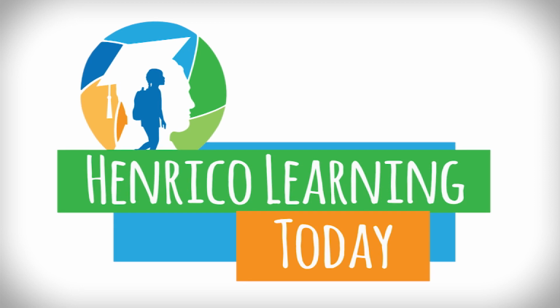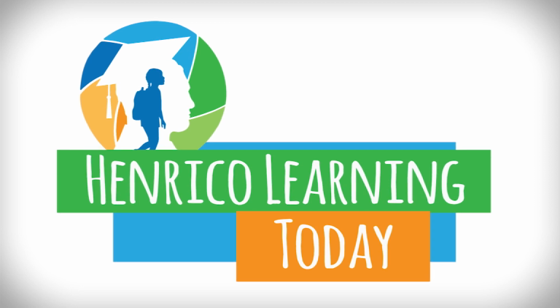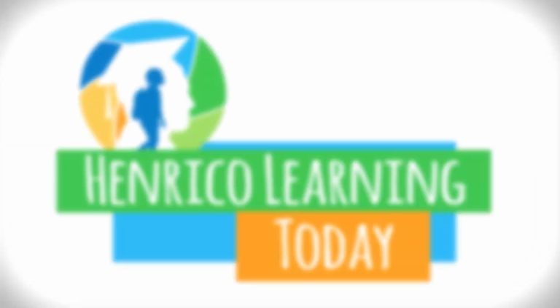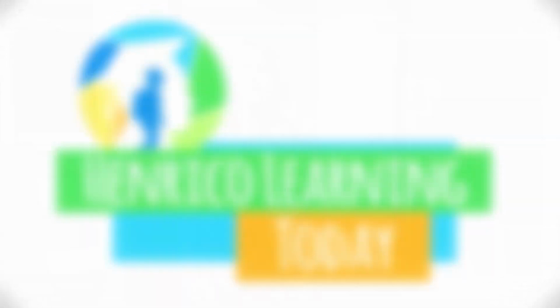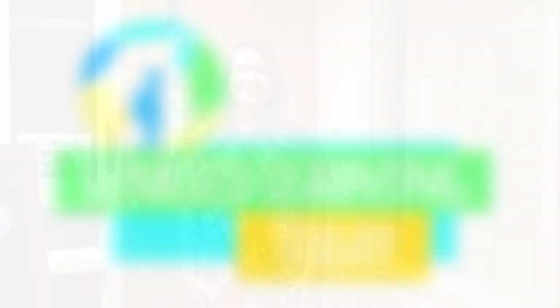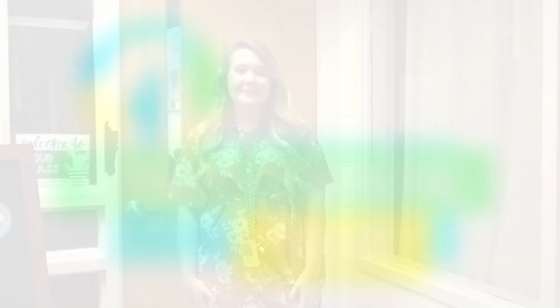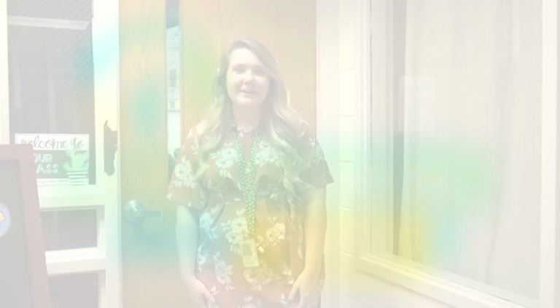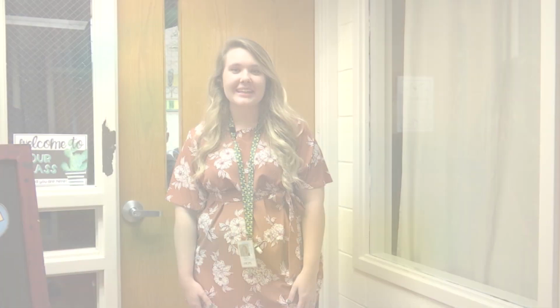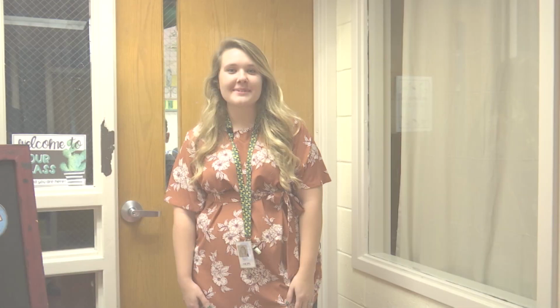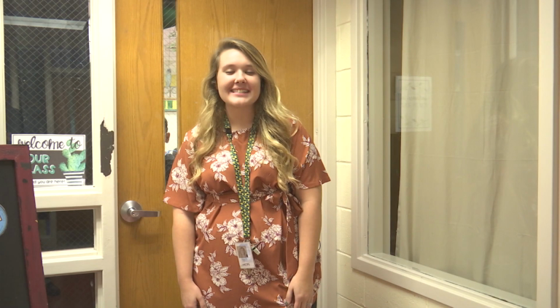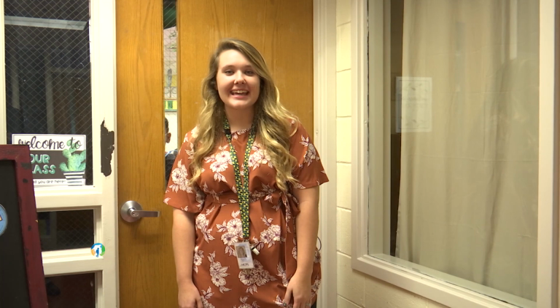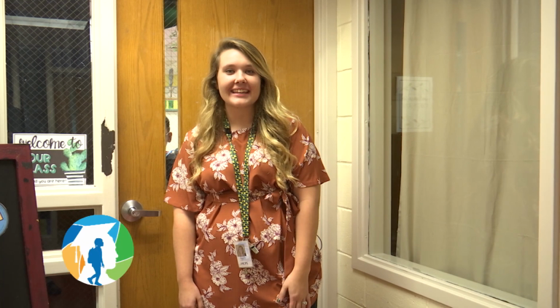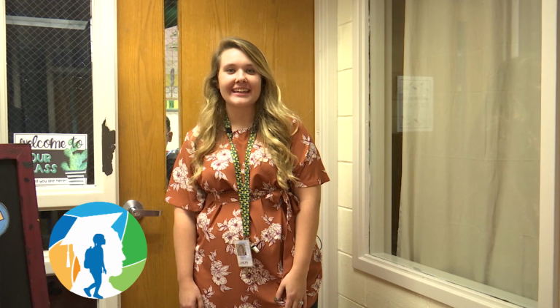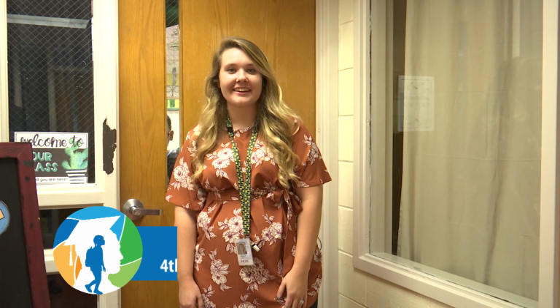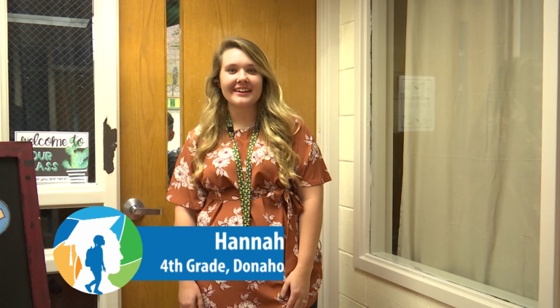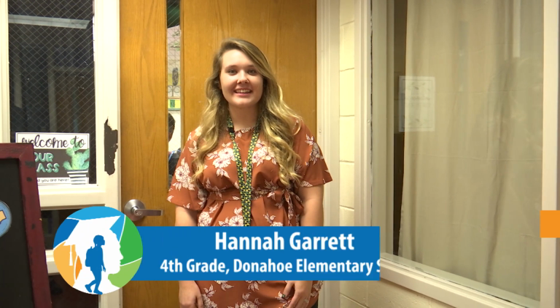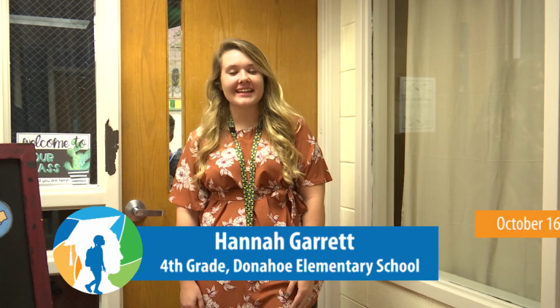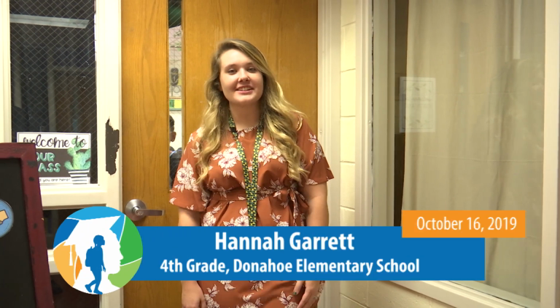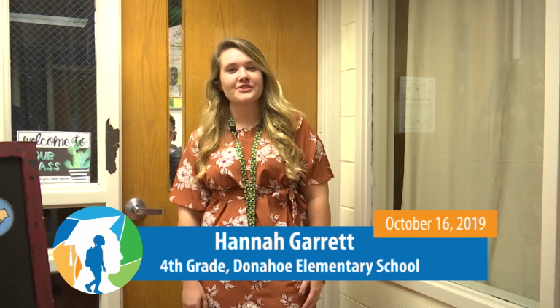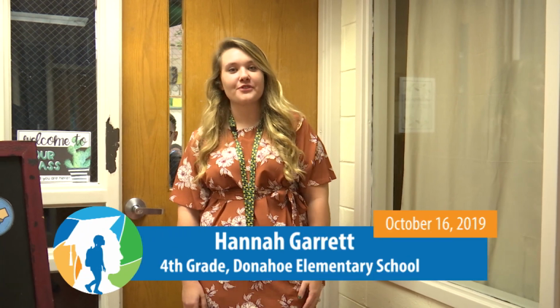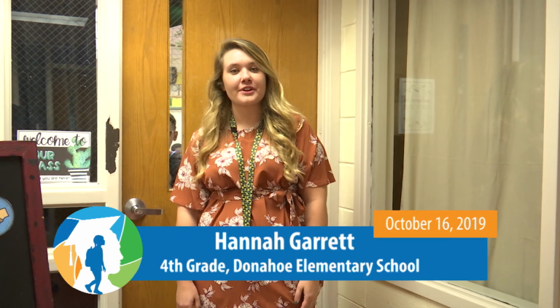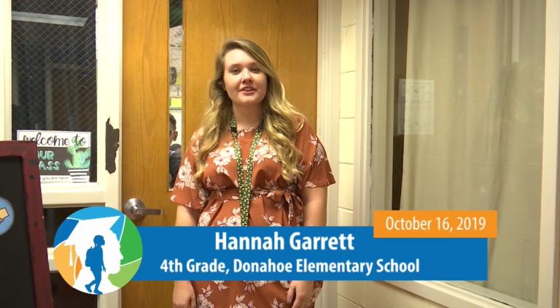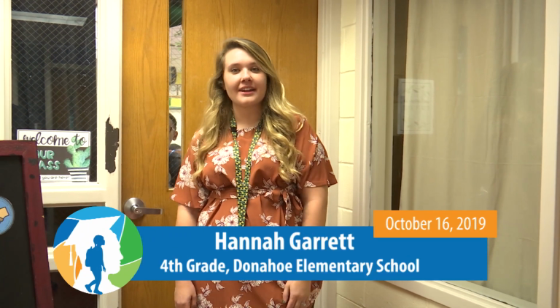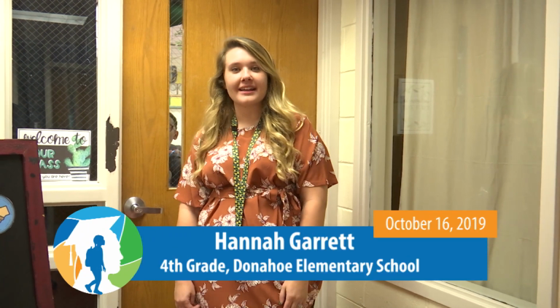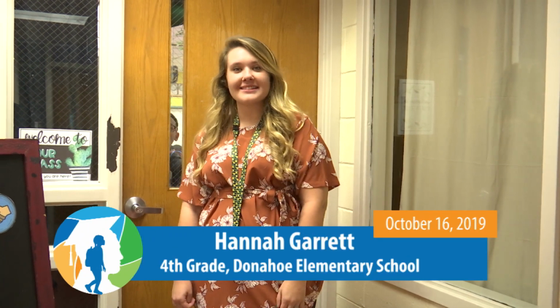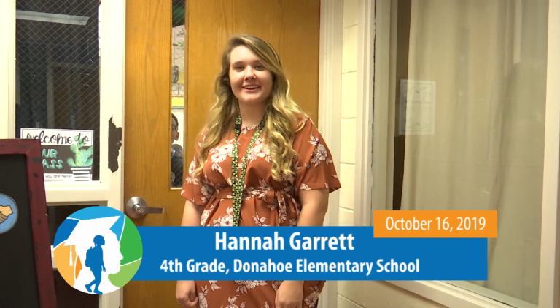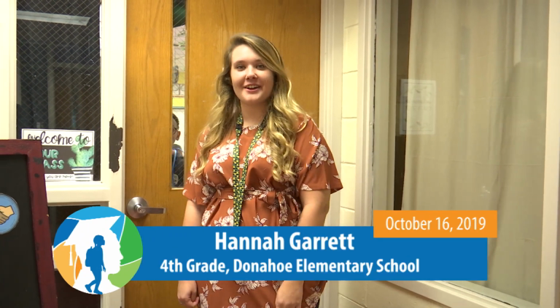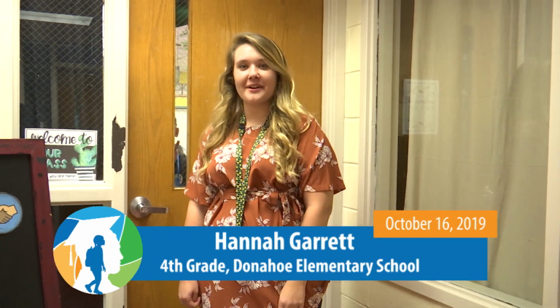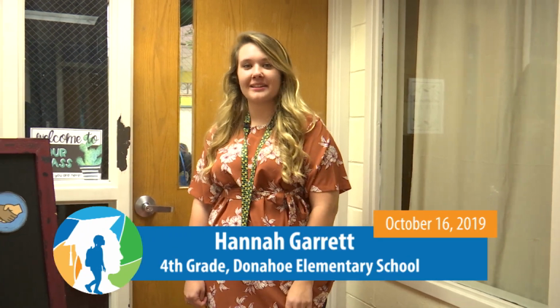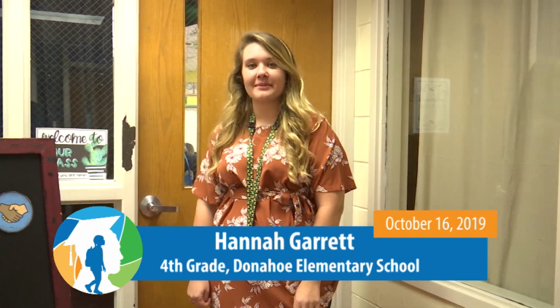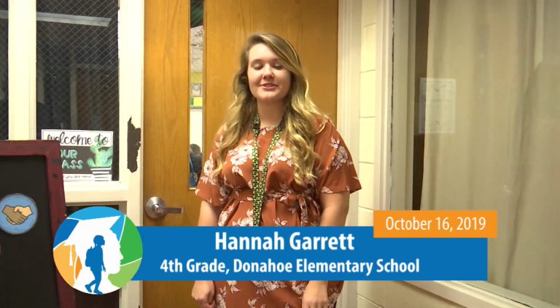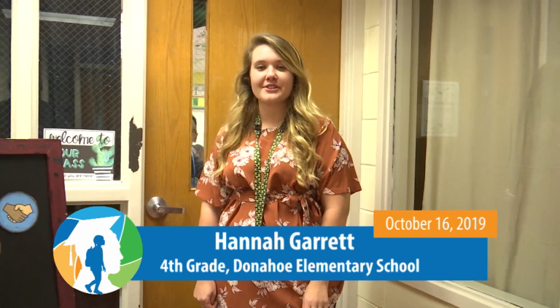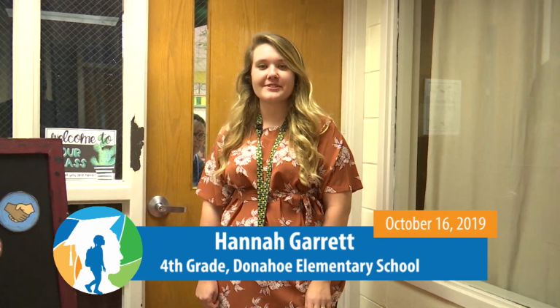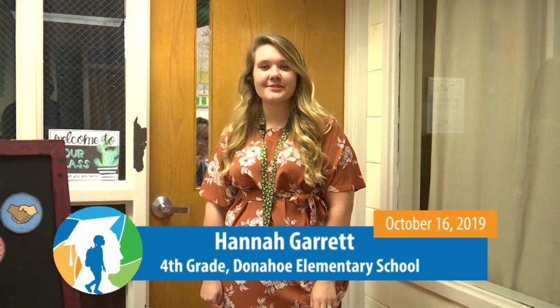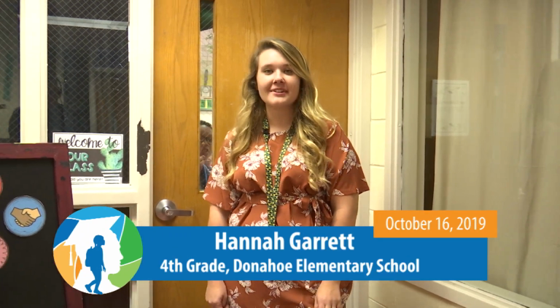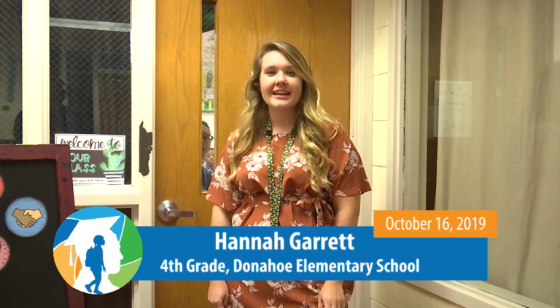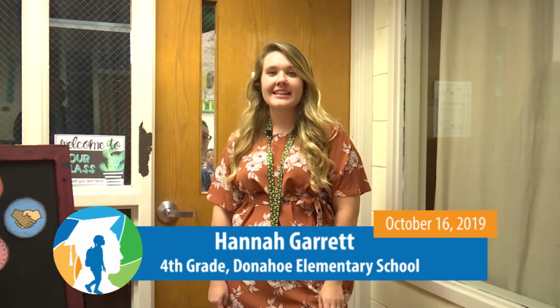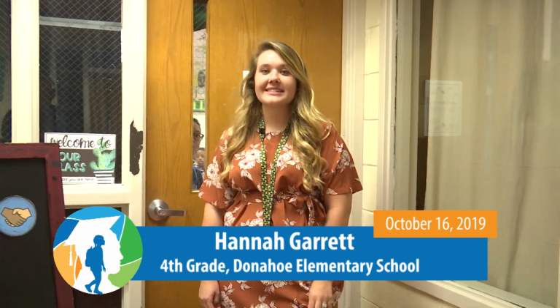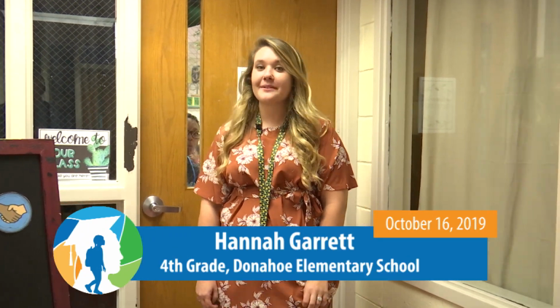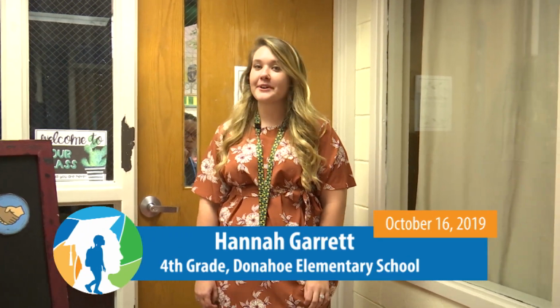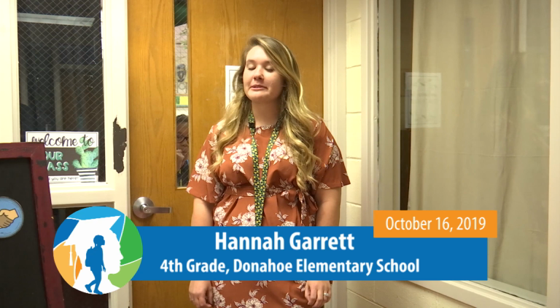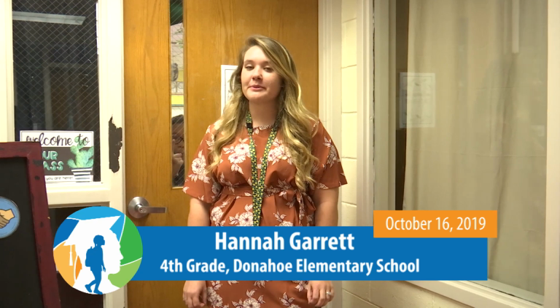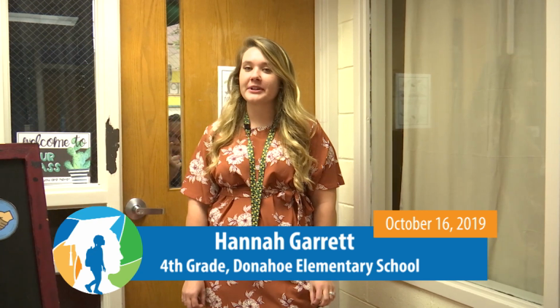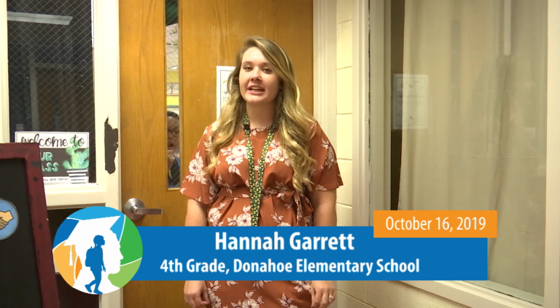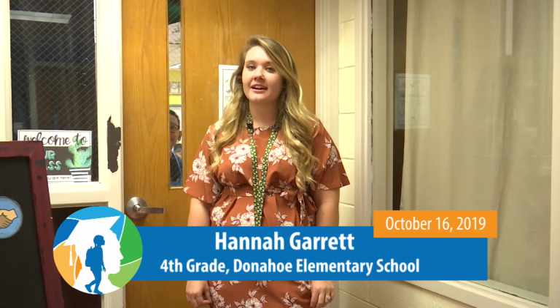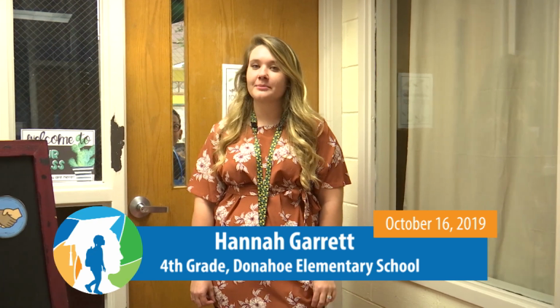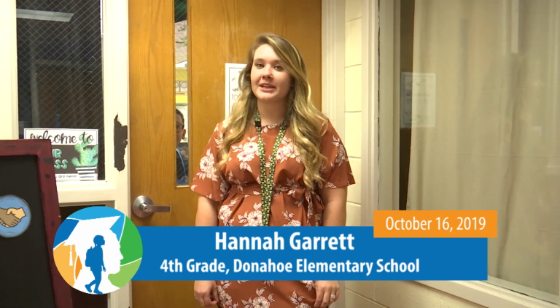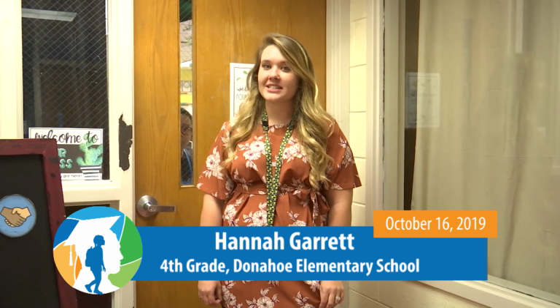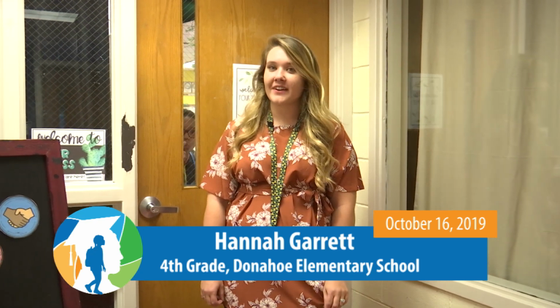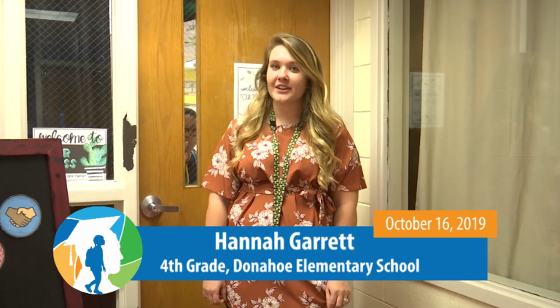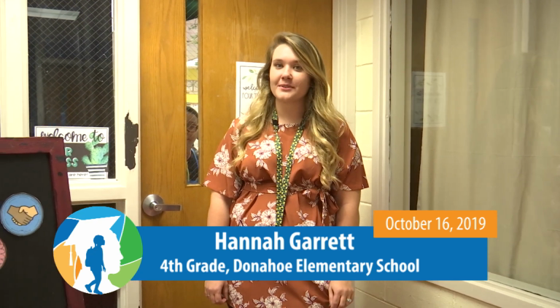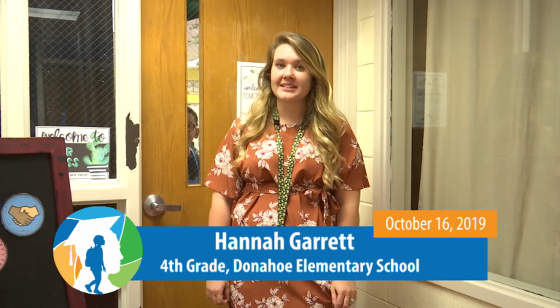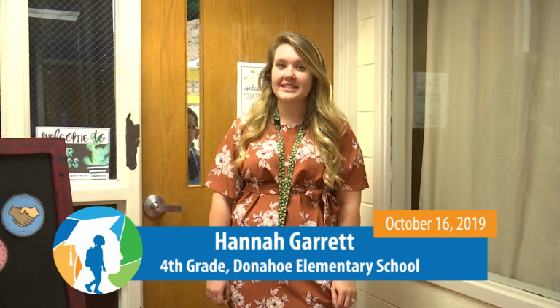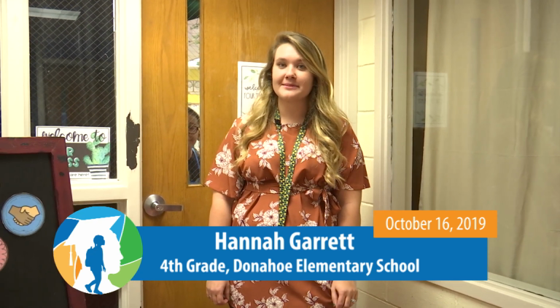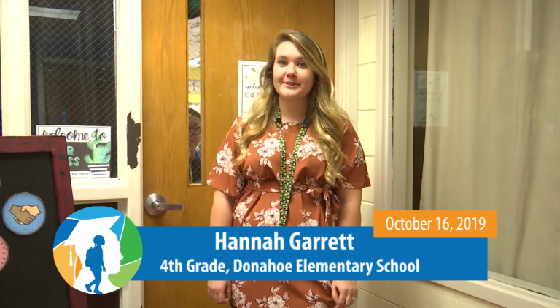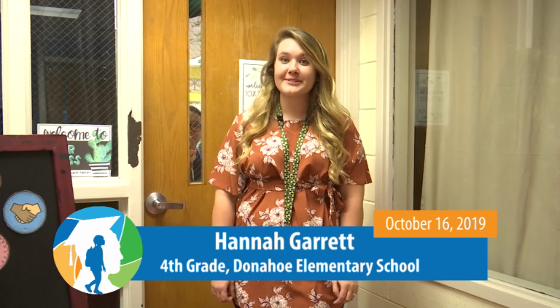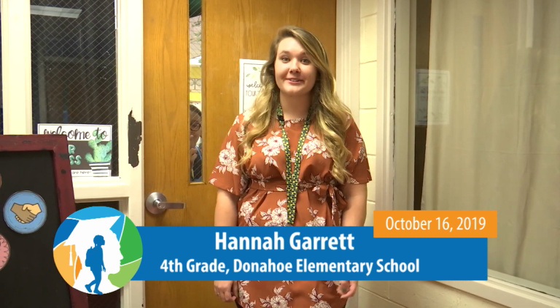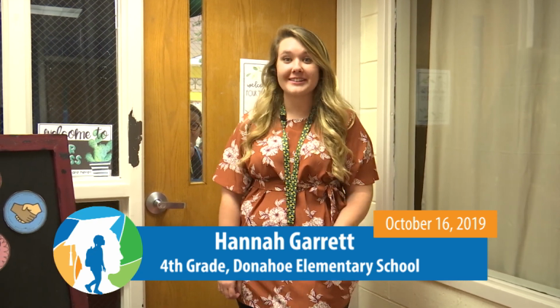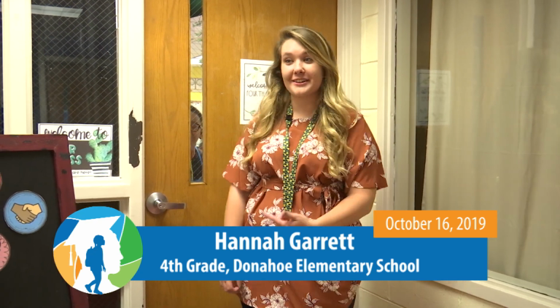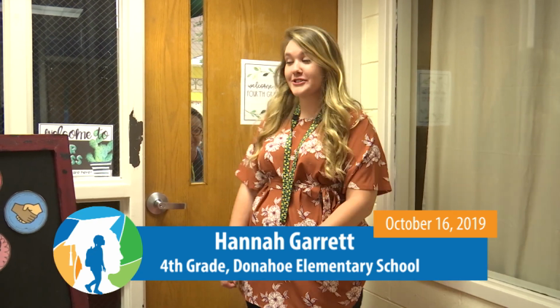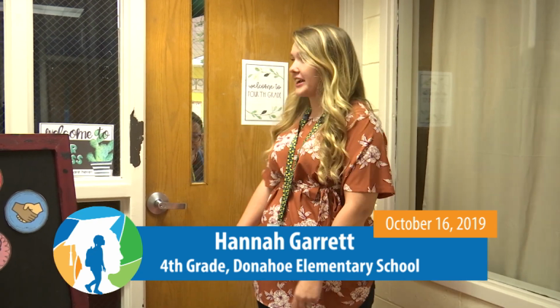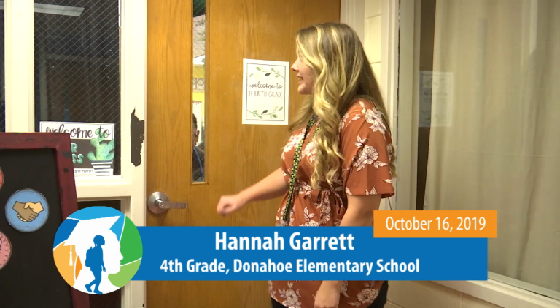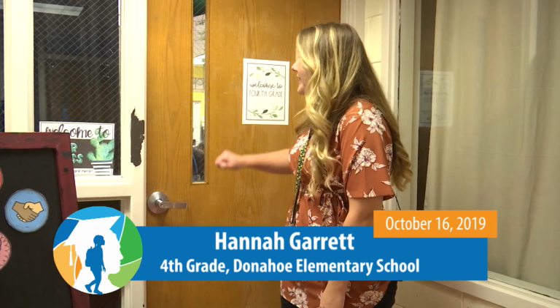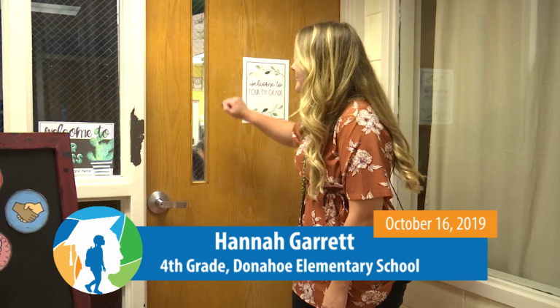Good morning, my name is Hannah Garrett and I teach fourth grade at Donohoe Elementary School. Today we're going to be working on place value with decimals, so let's go check it out.